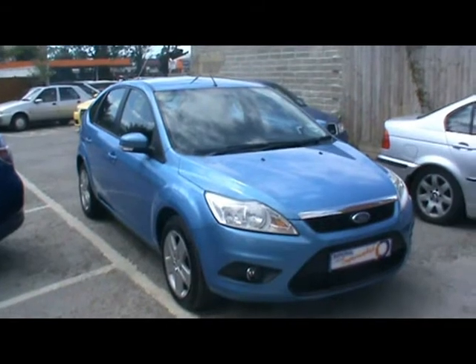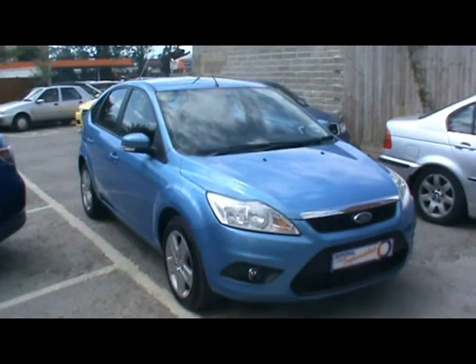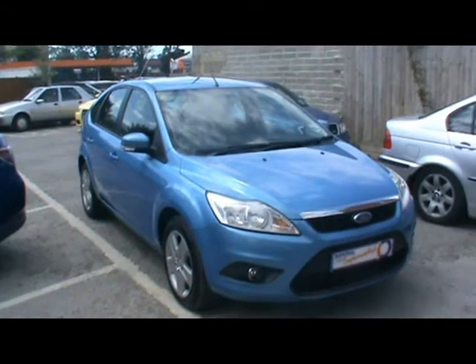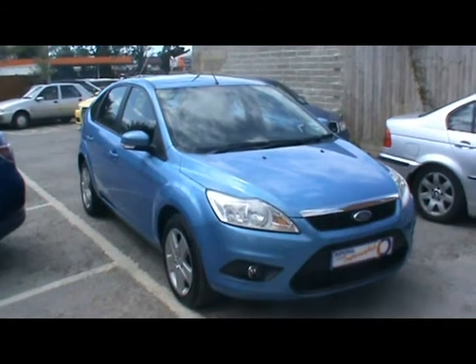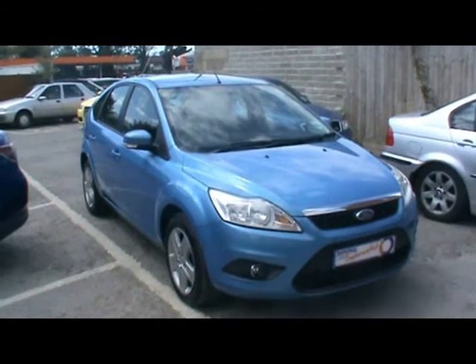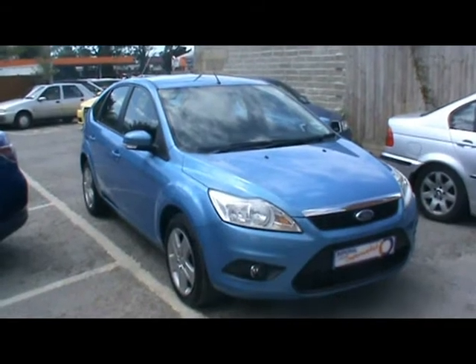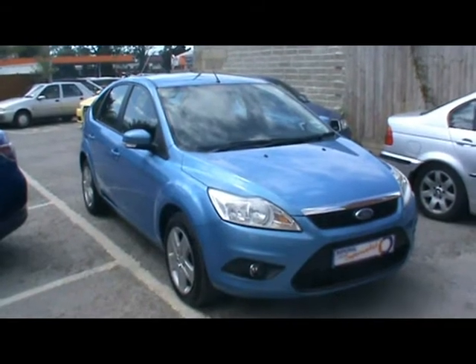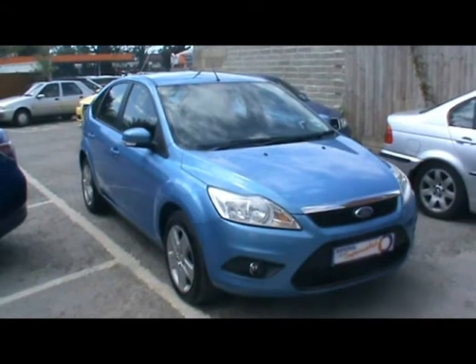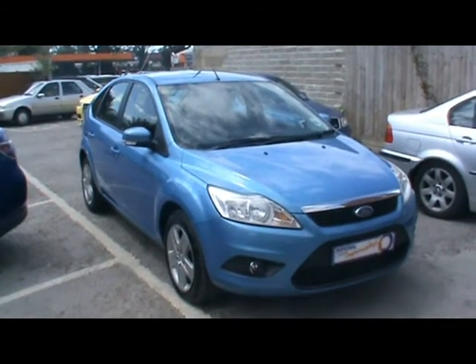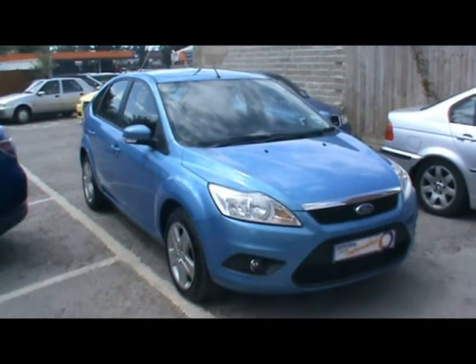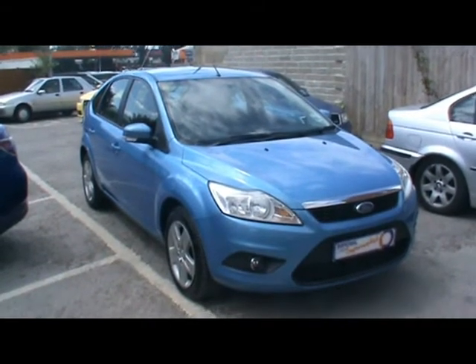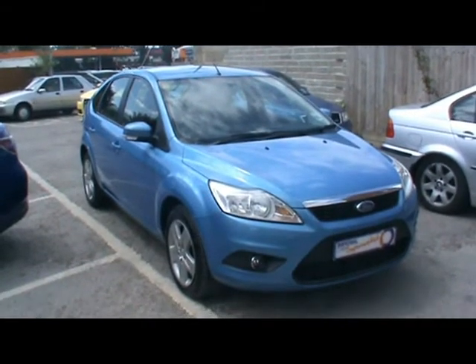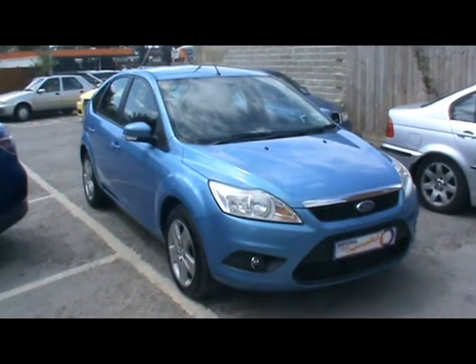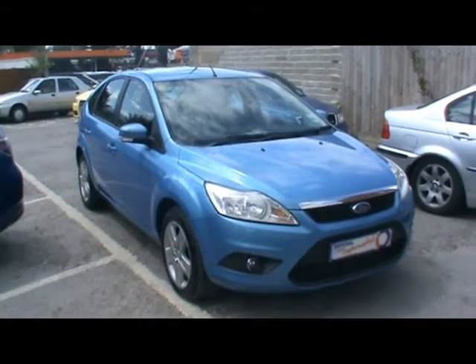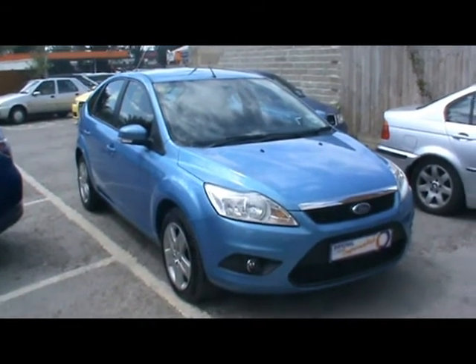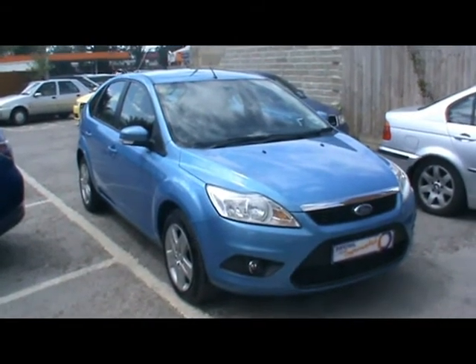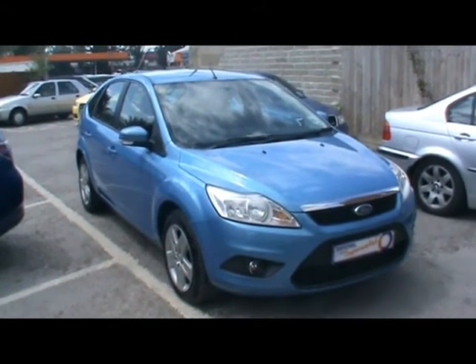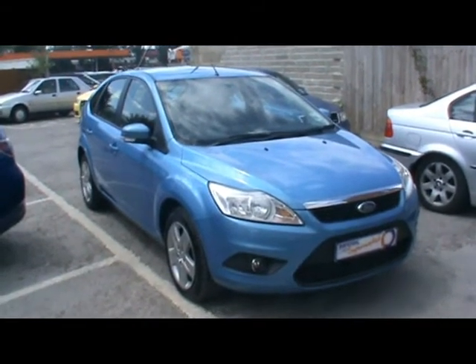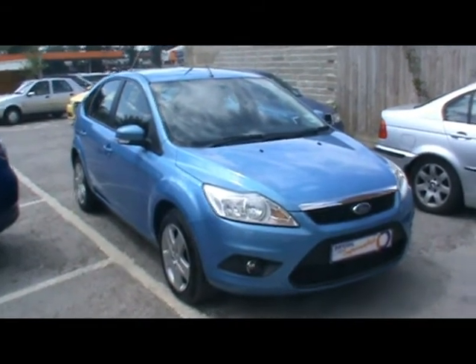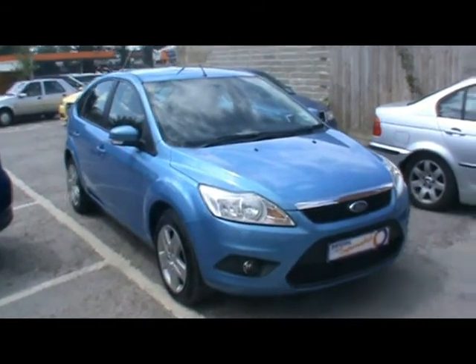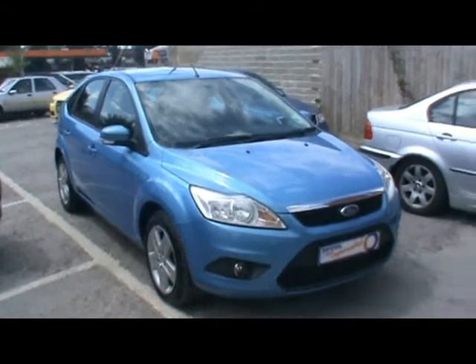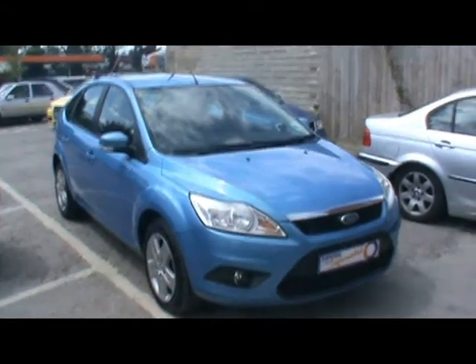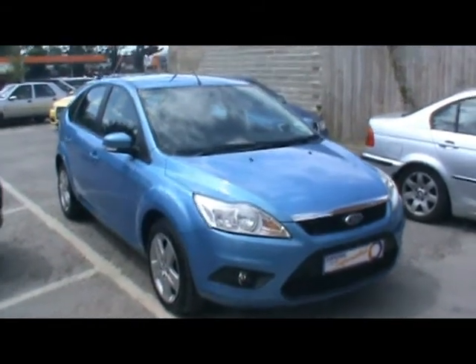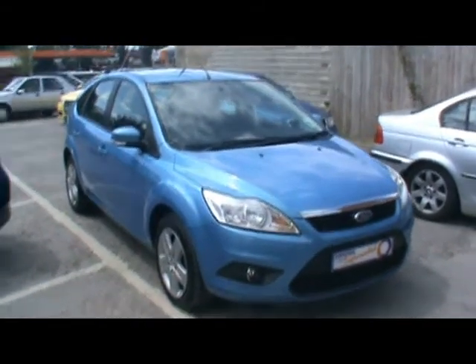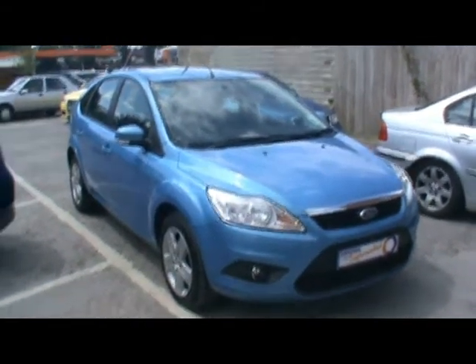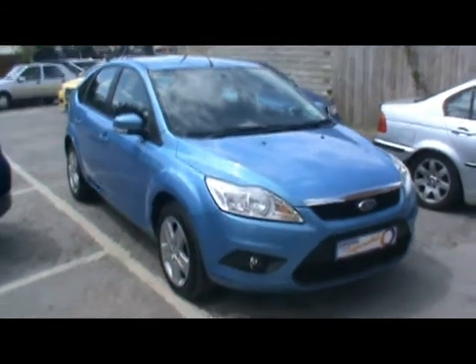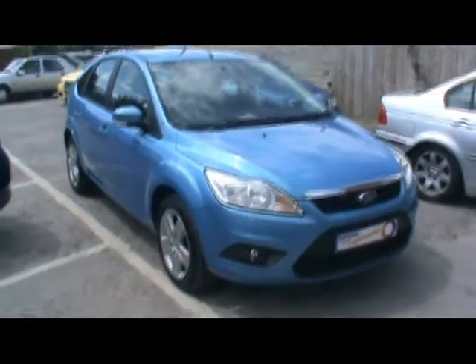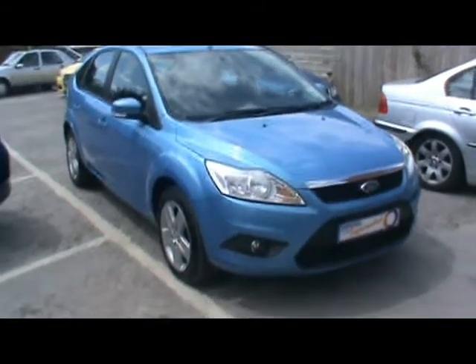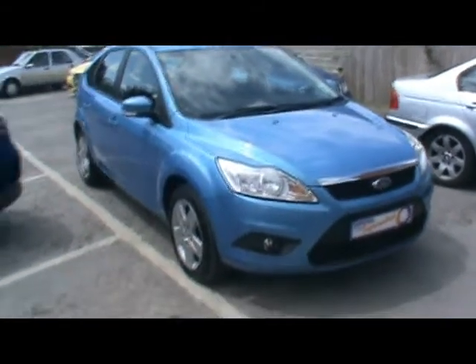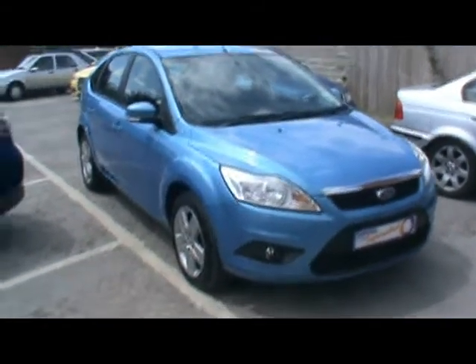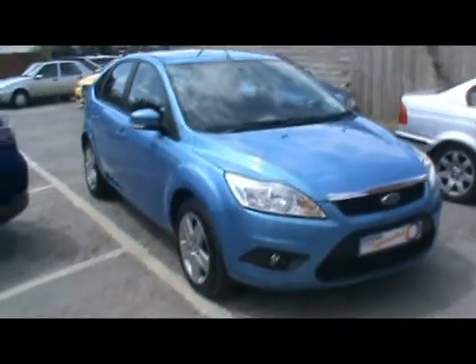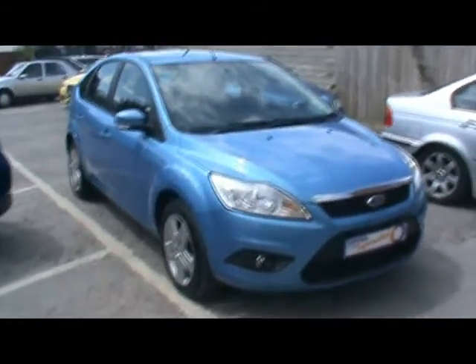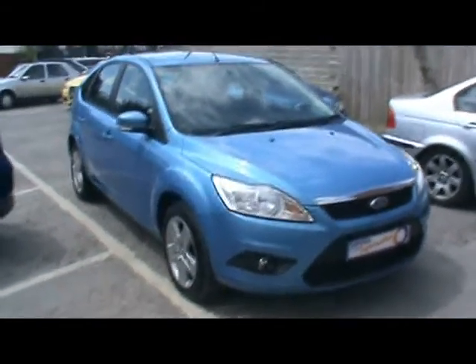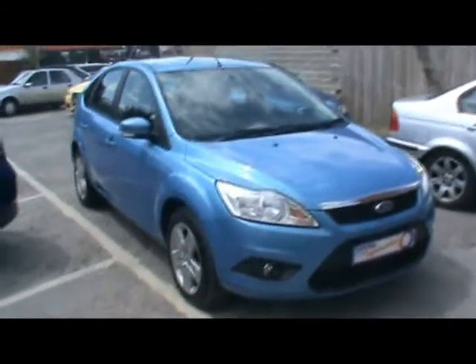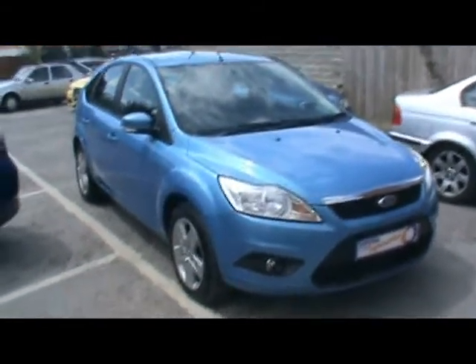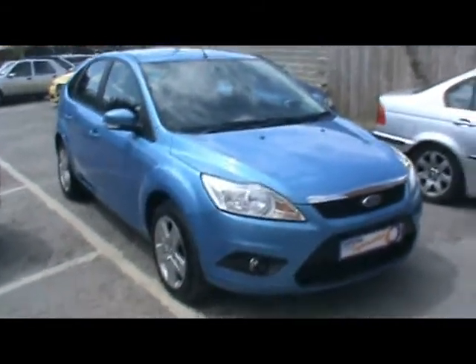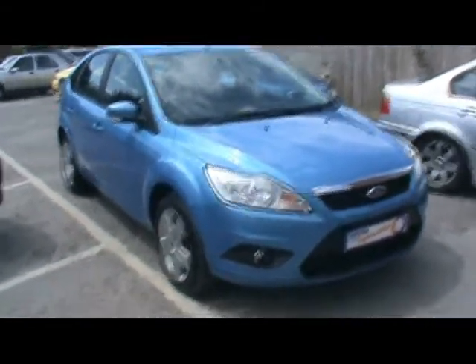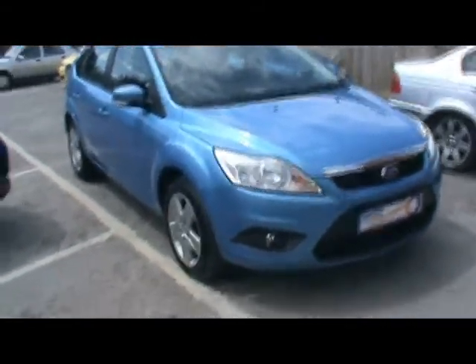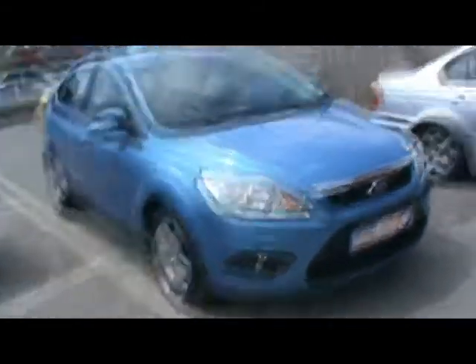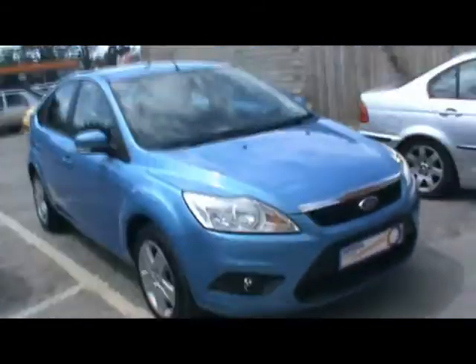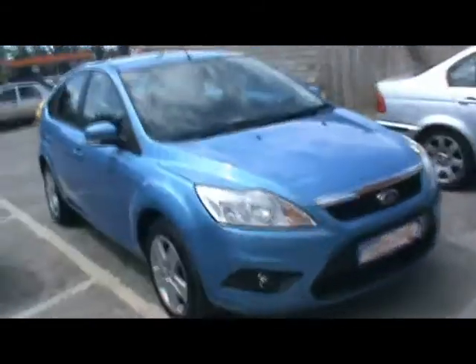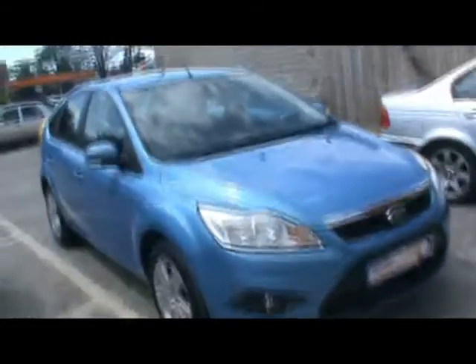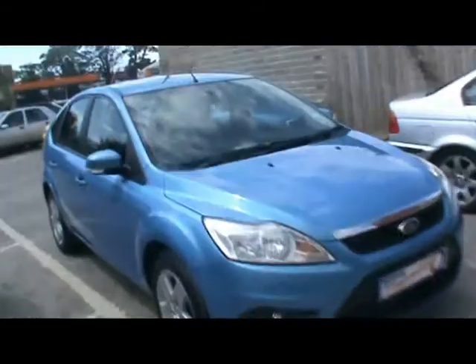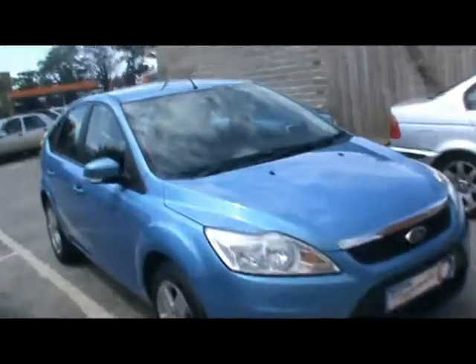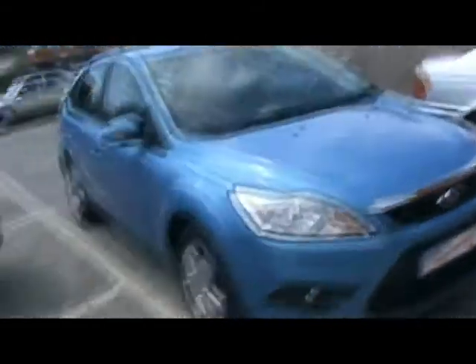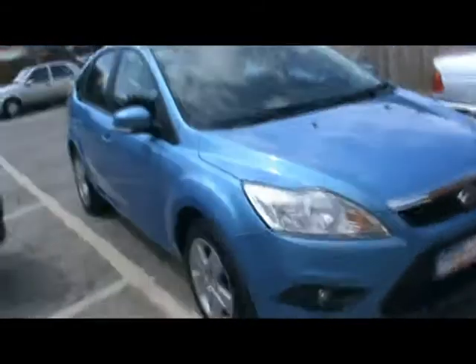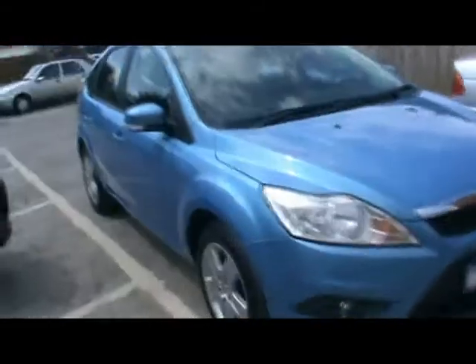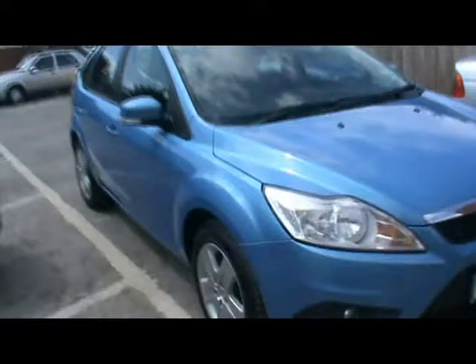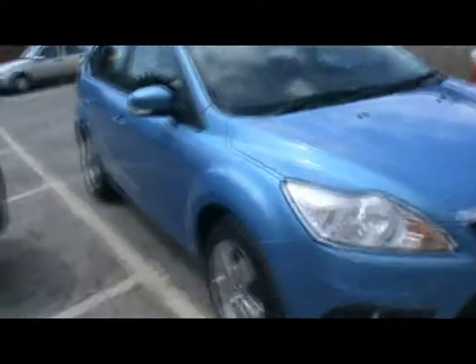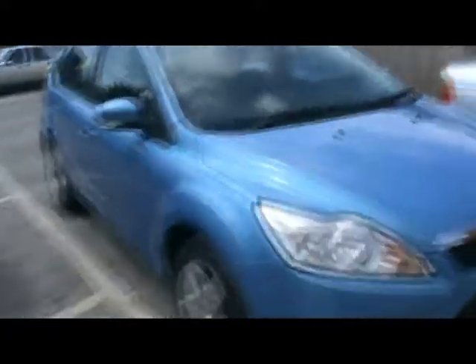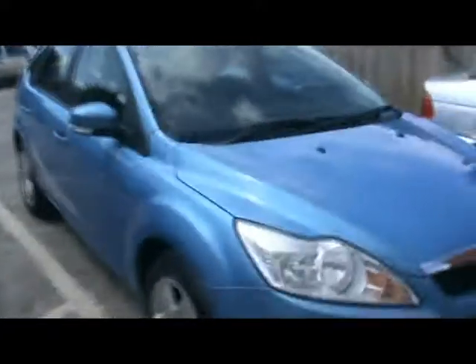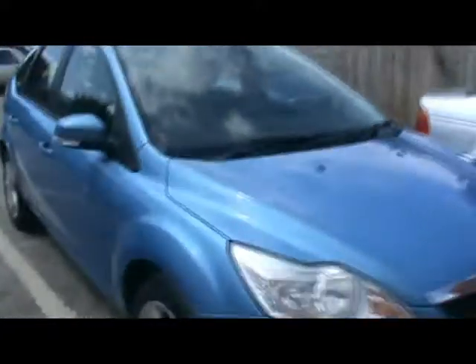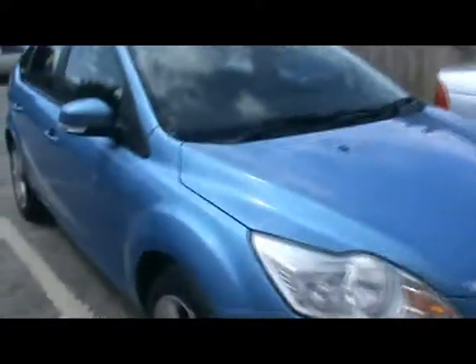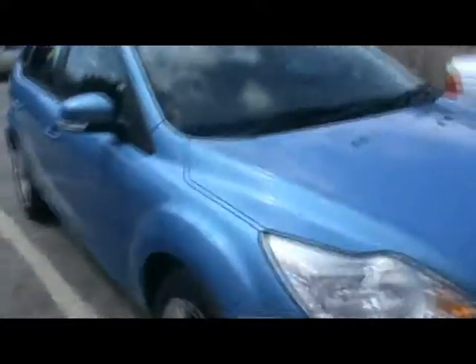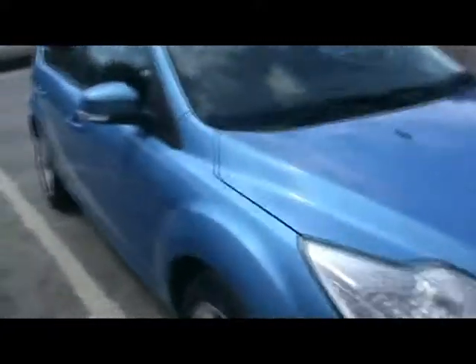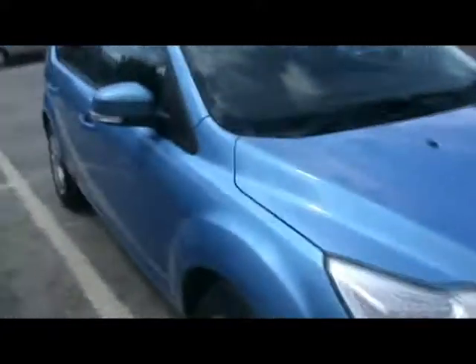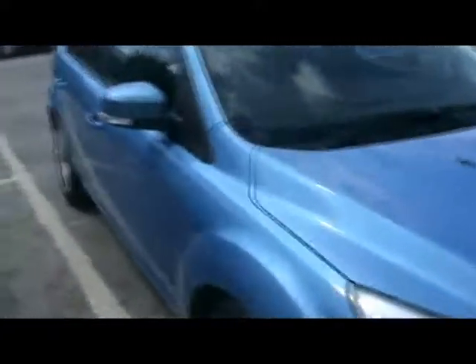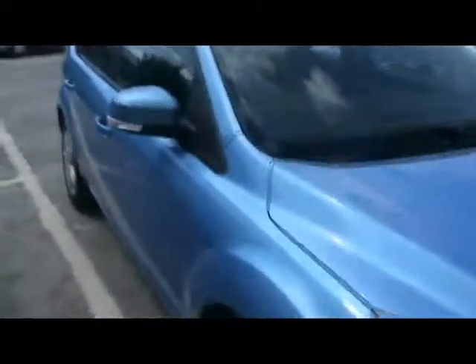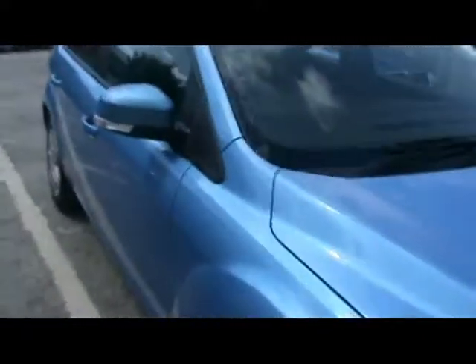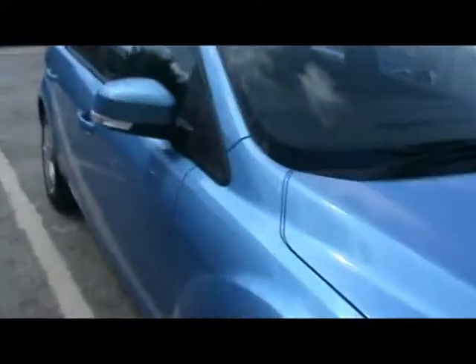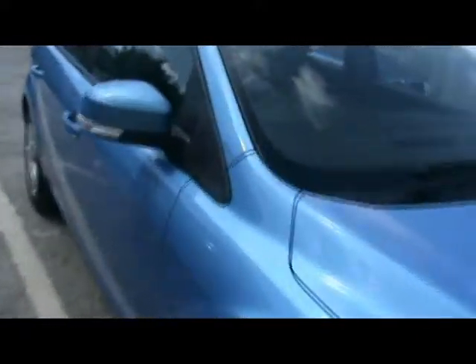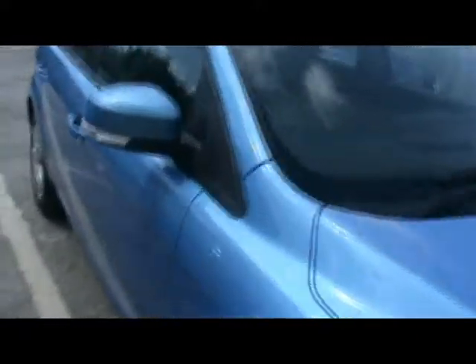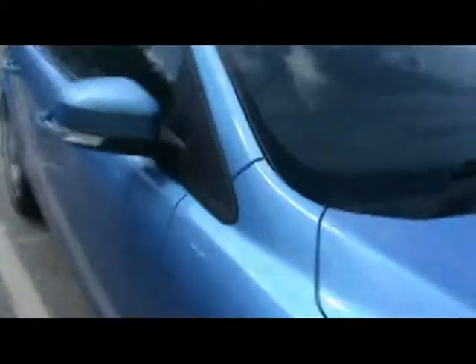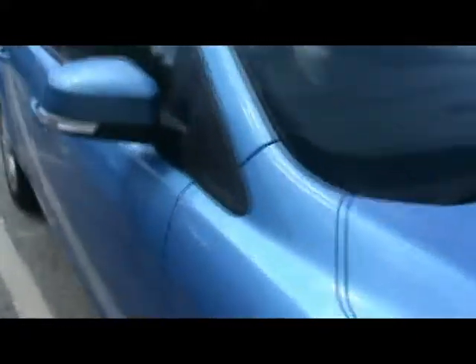Welcome to Imperial Cars. Here today we have a Ford Focus hatchback. I just want to show you a few things about the car.